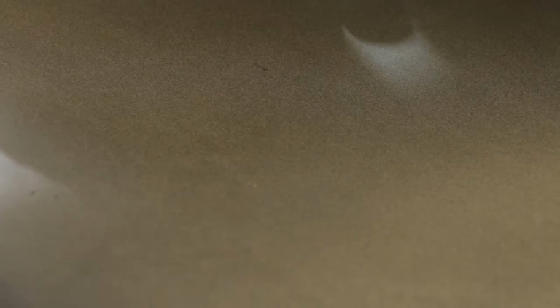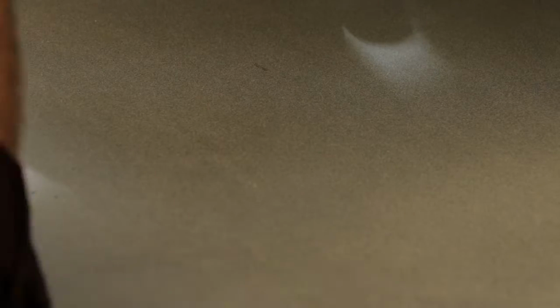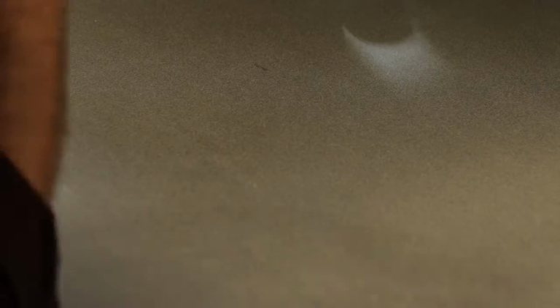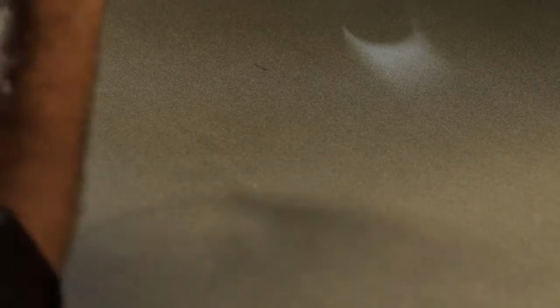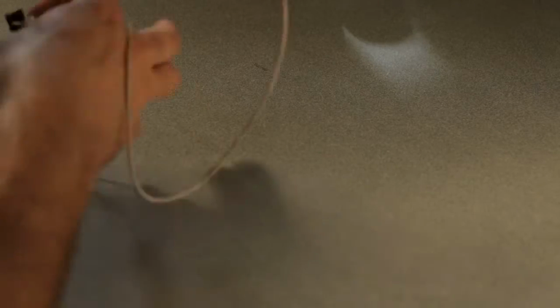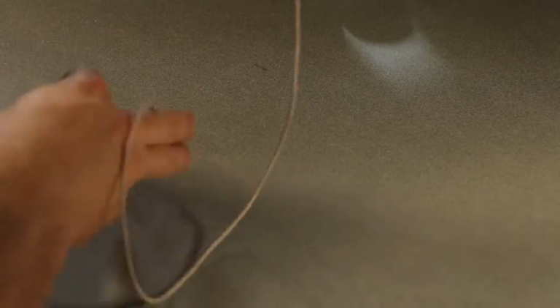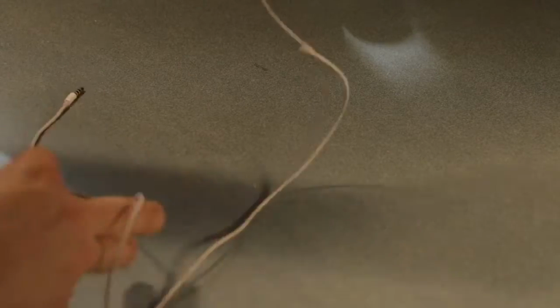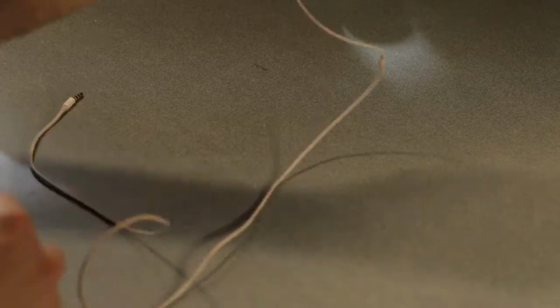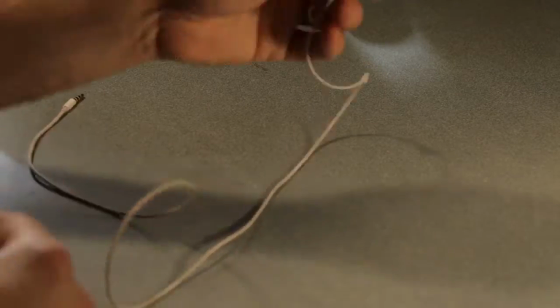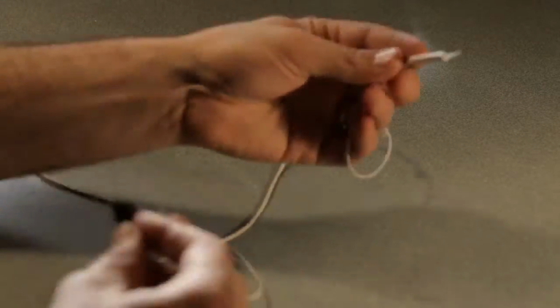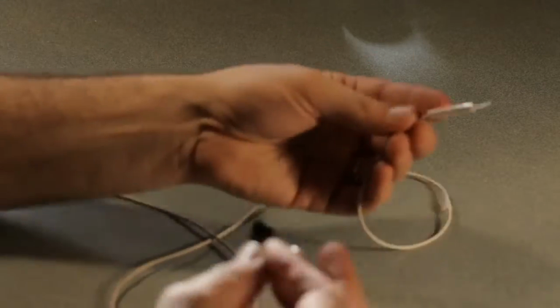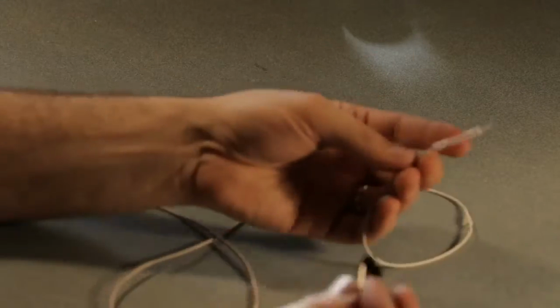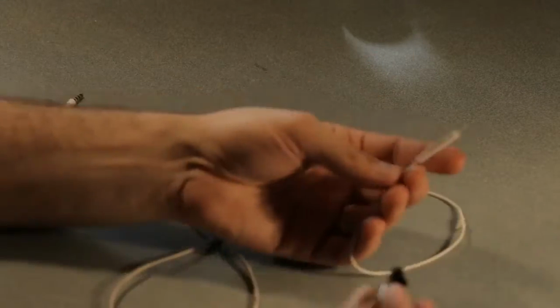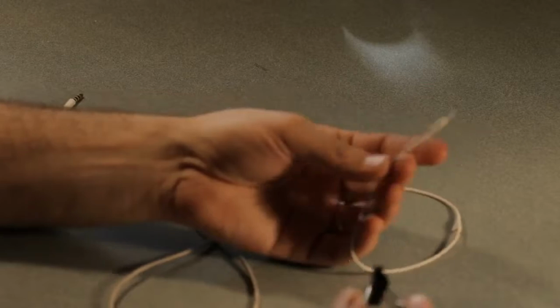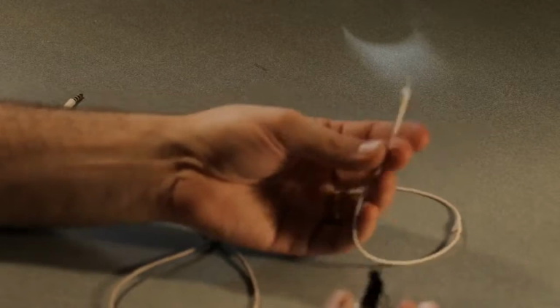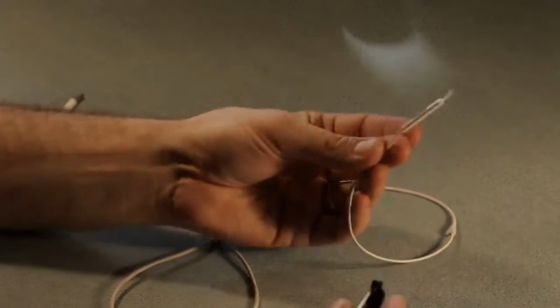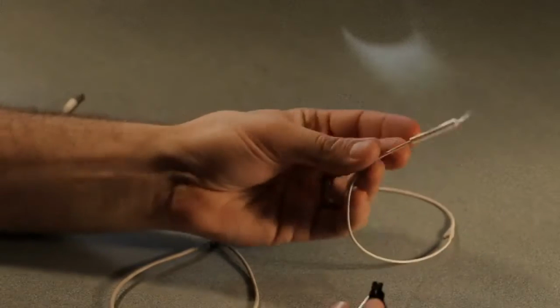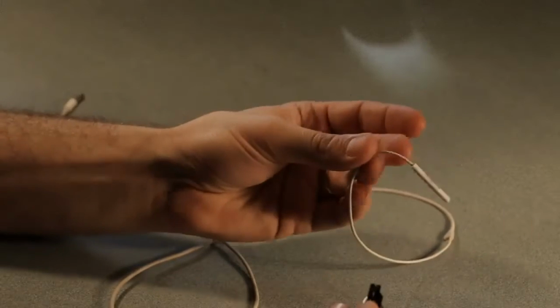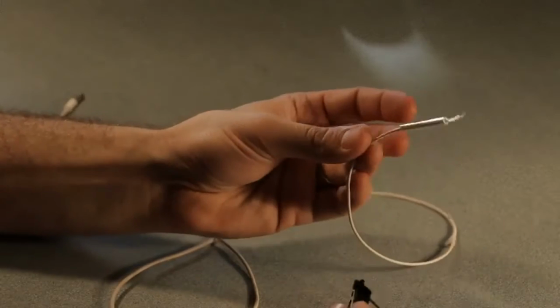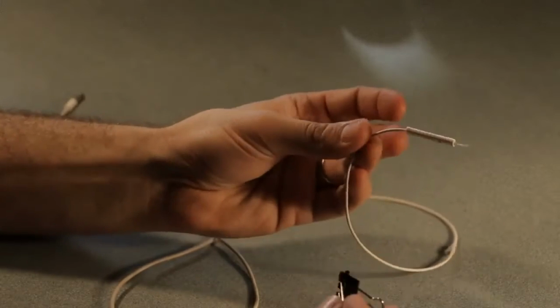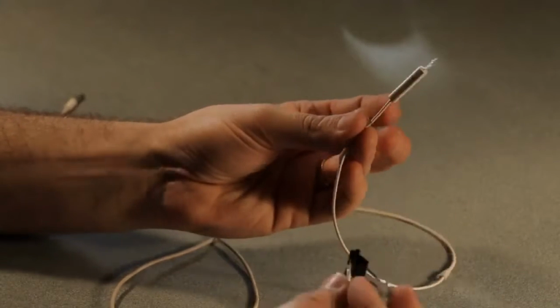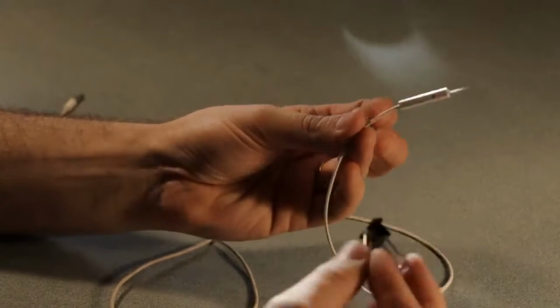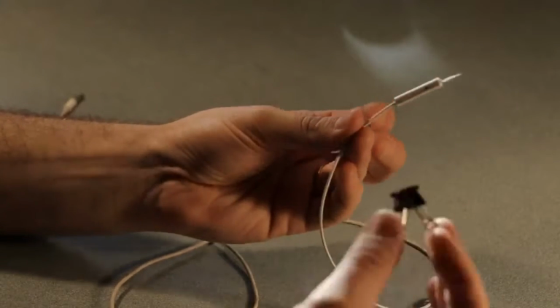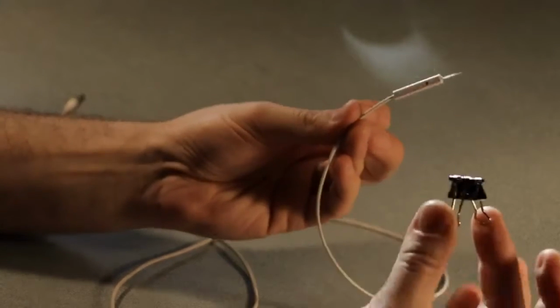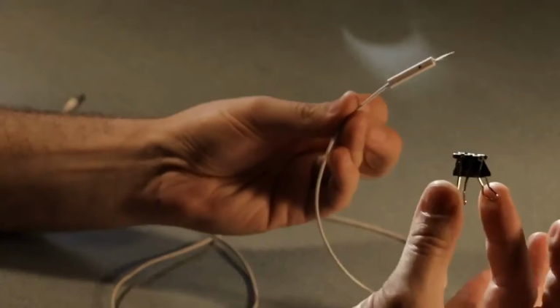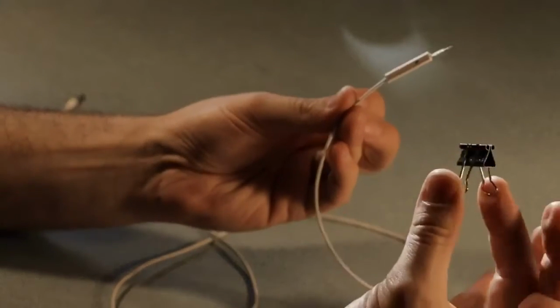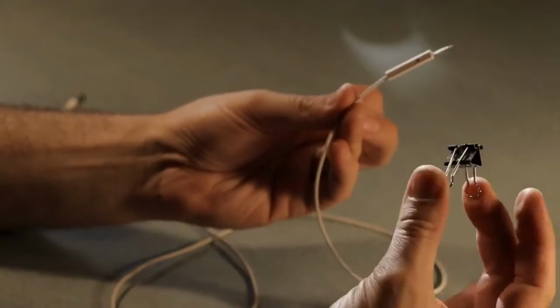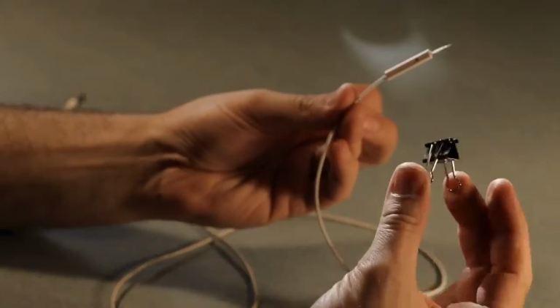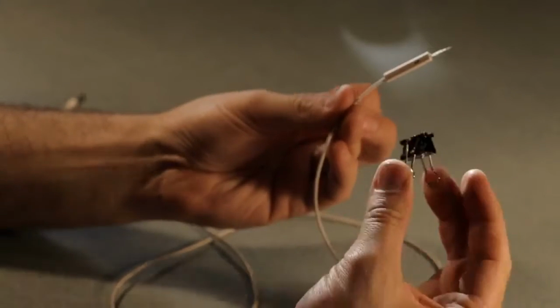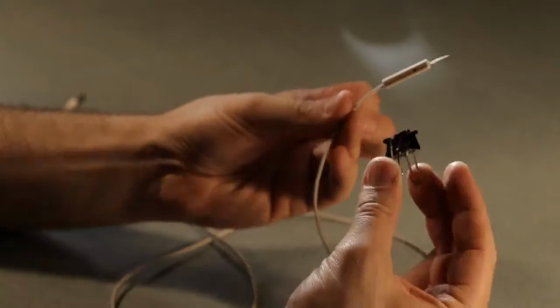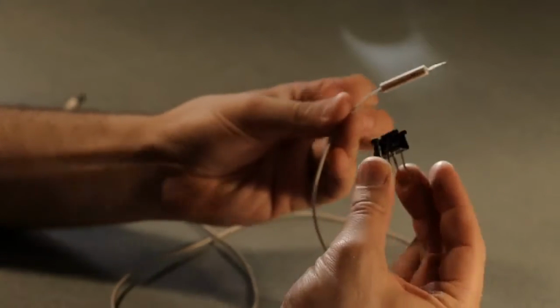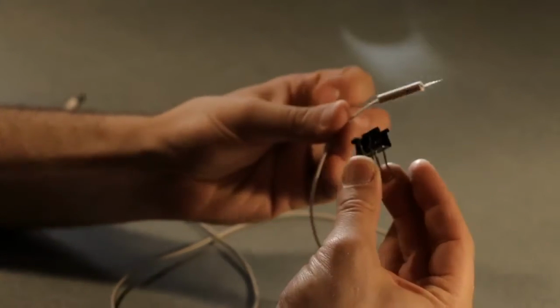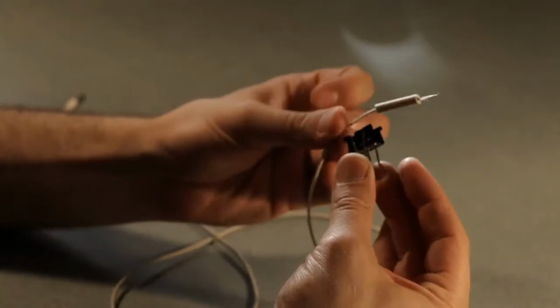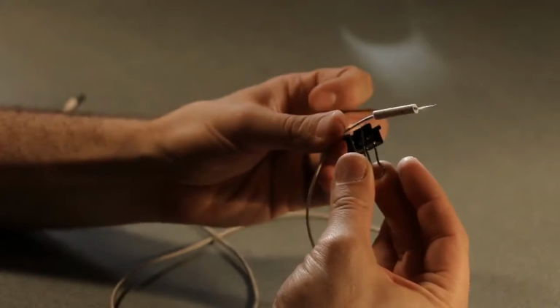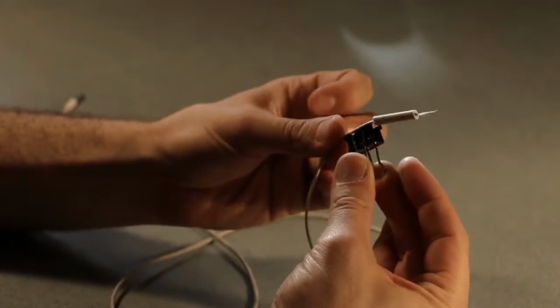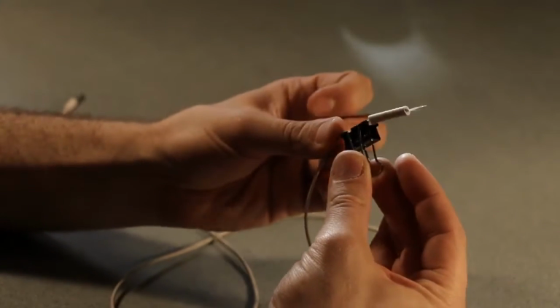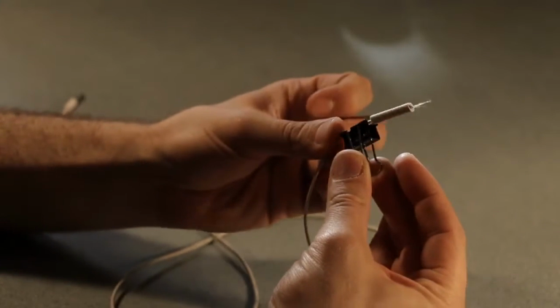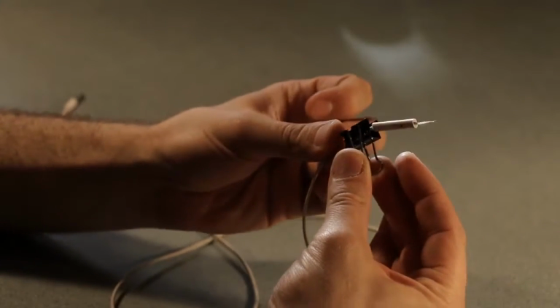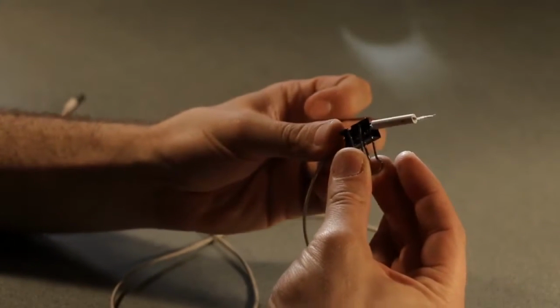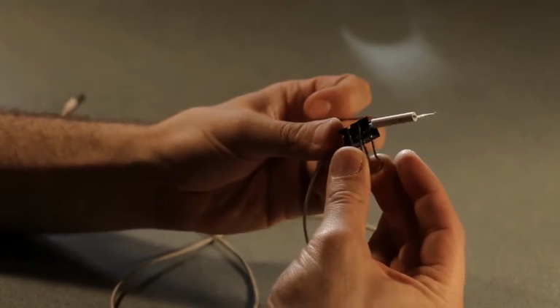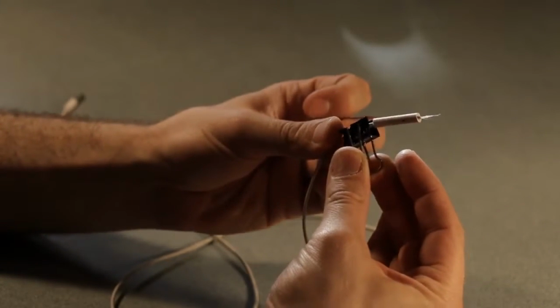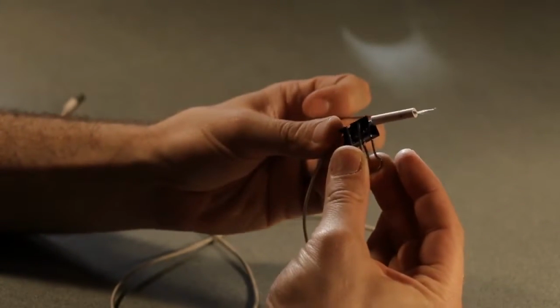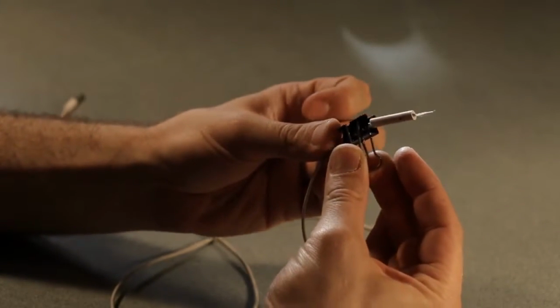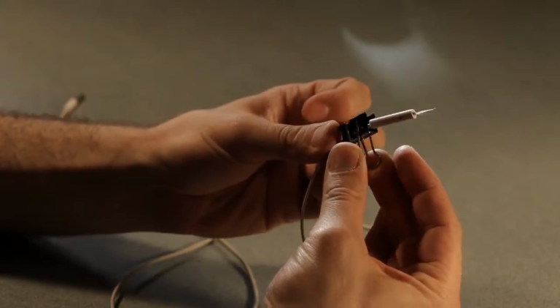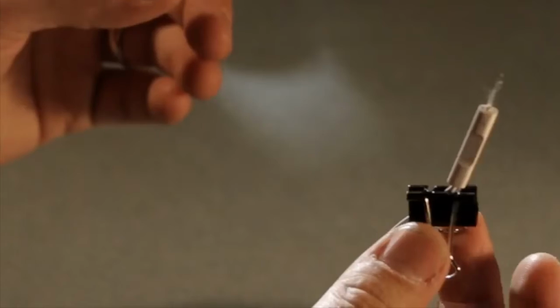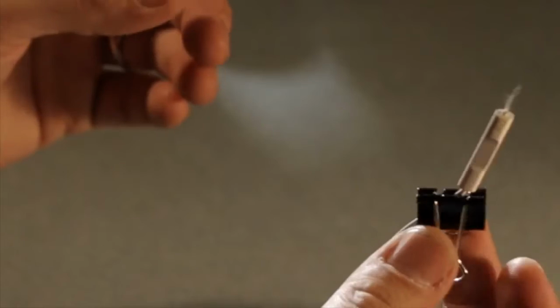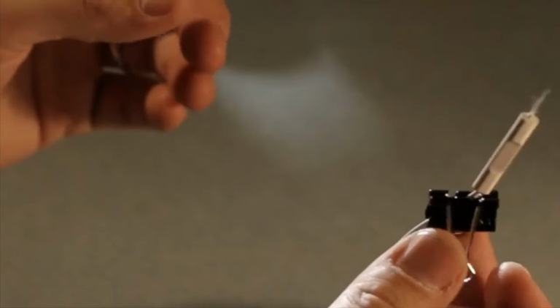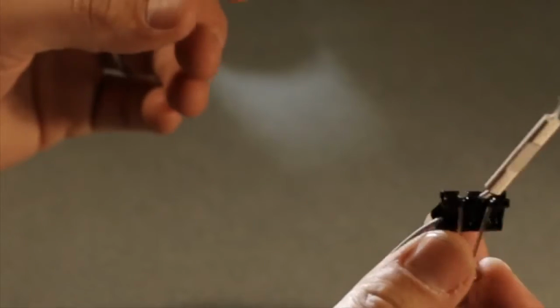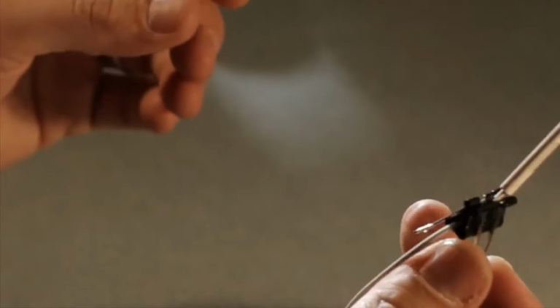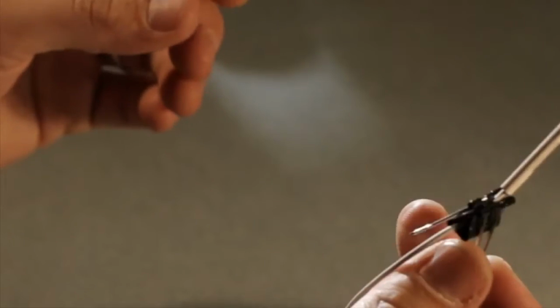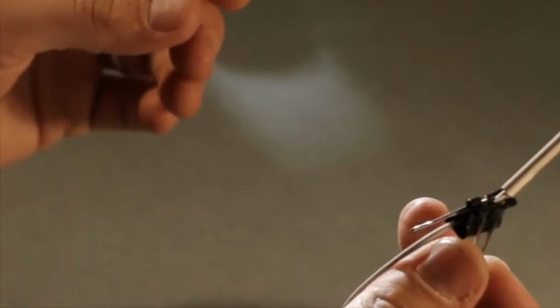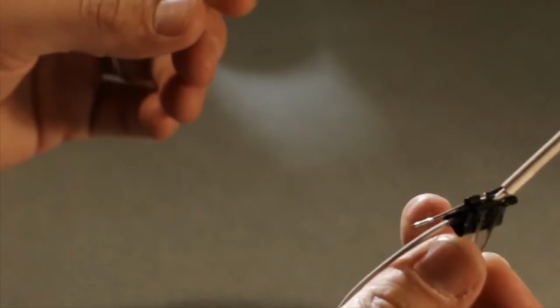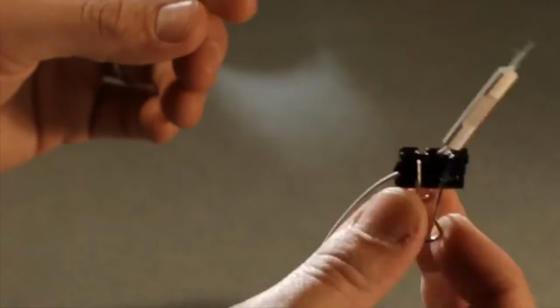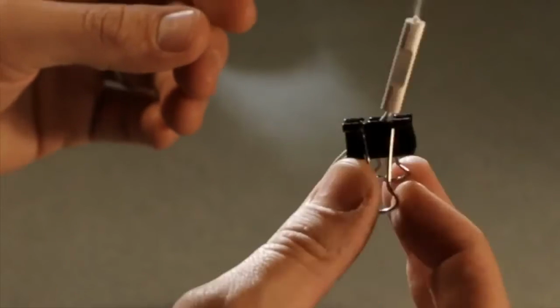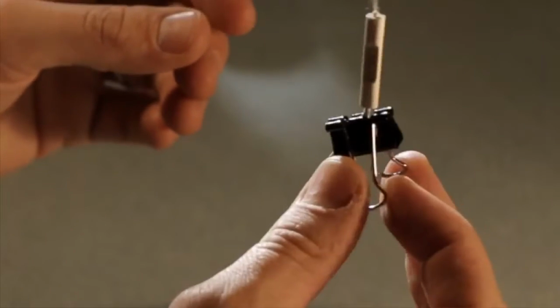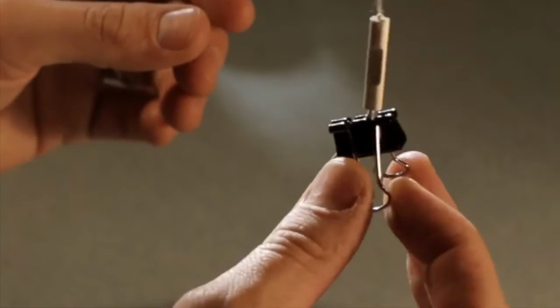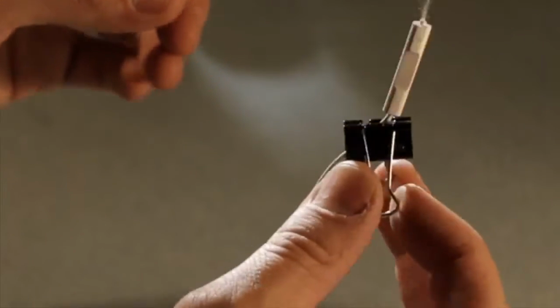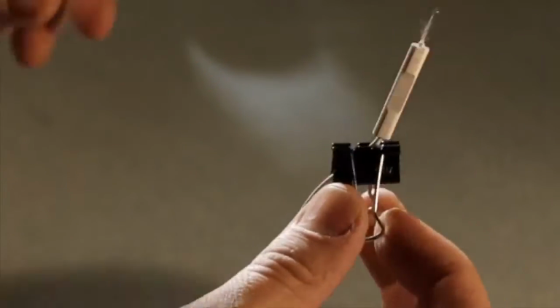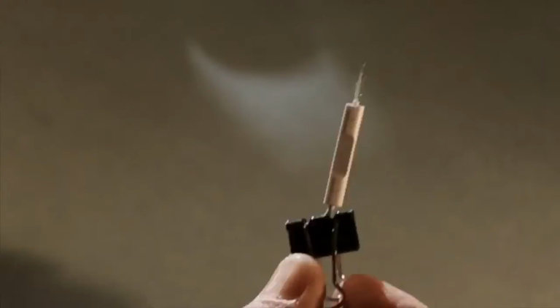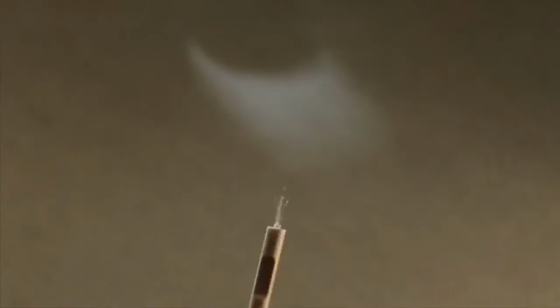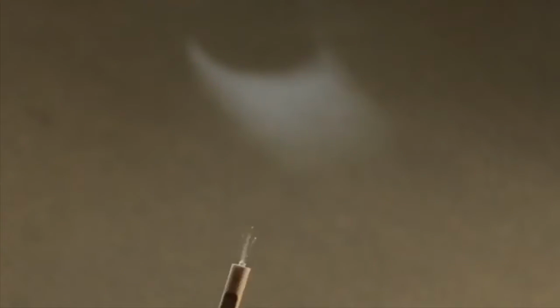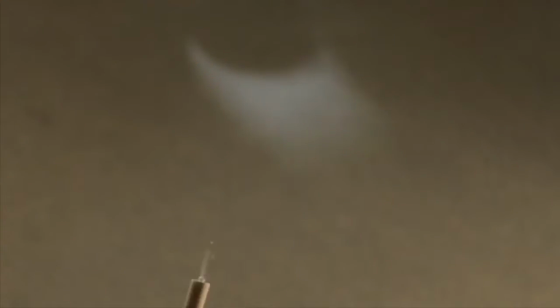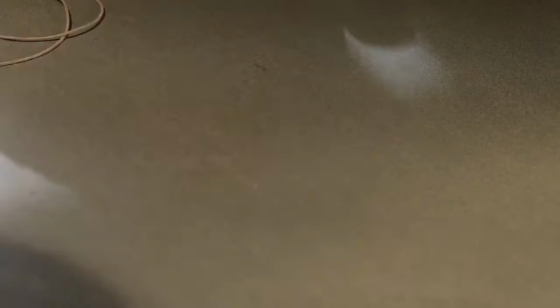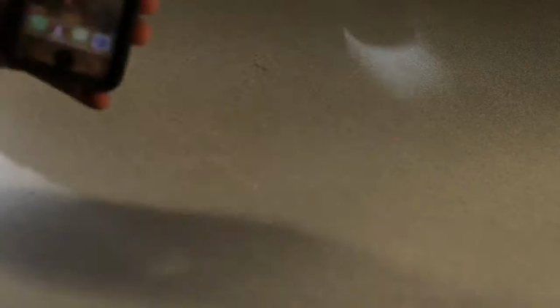The binder clip is a simple way to attach the mic to your shirt. You can also just use a small piece of medical tape.